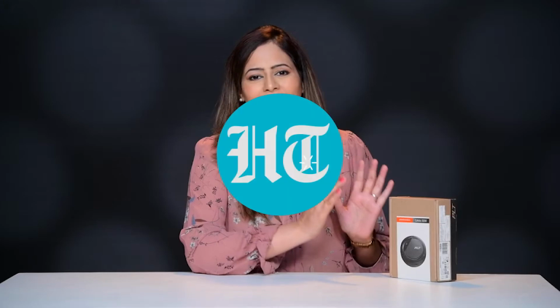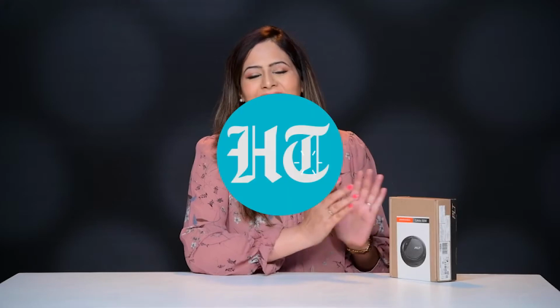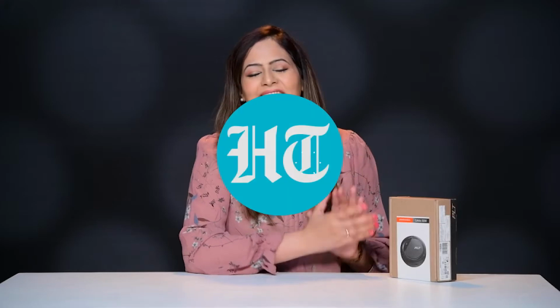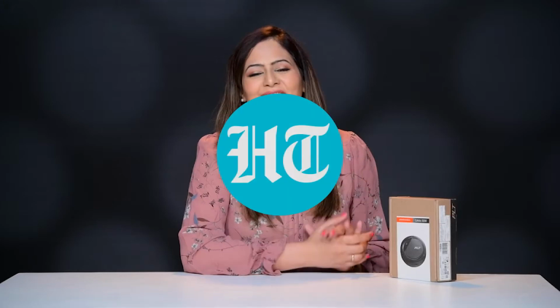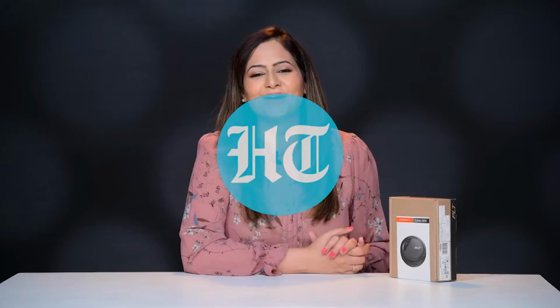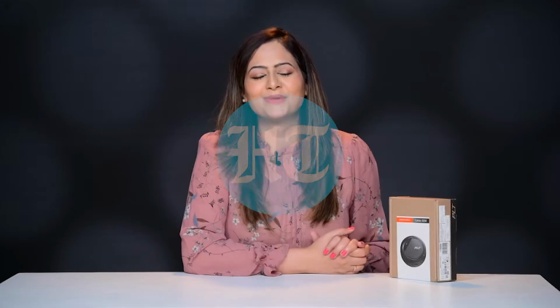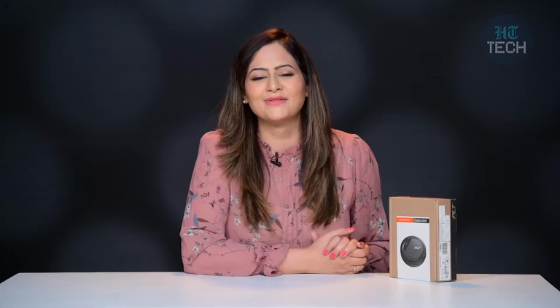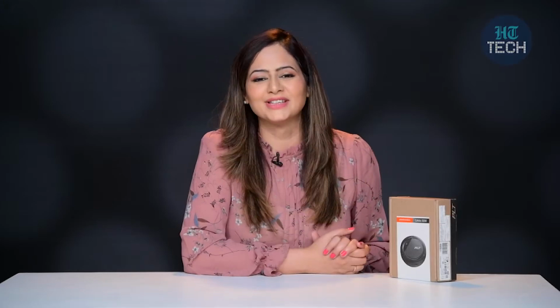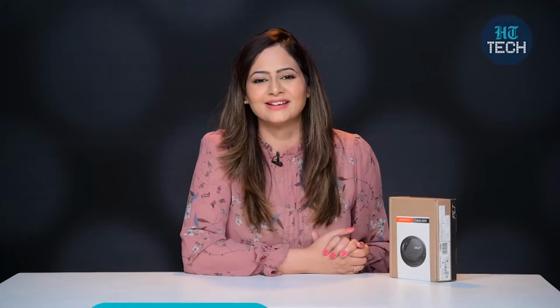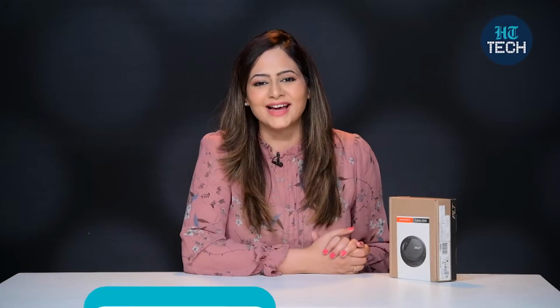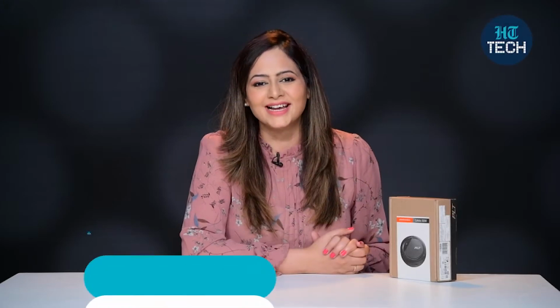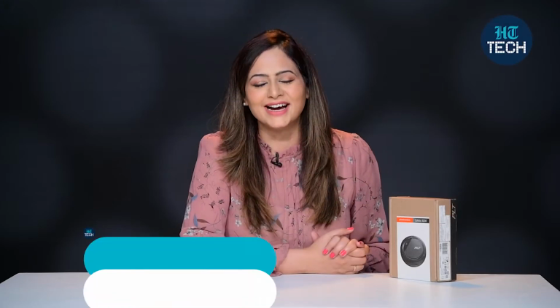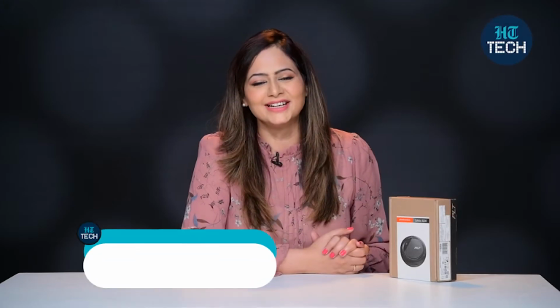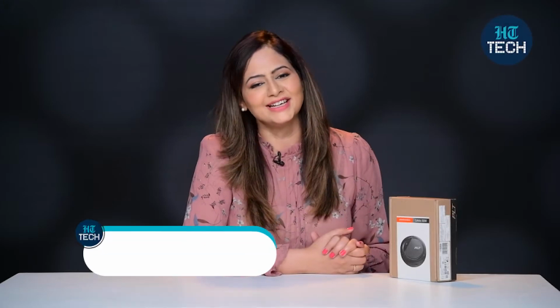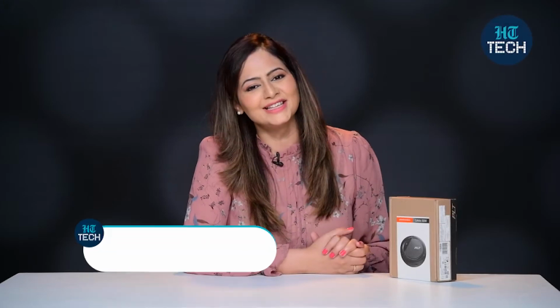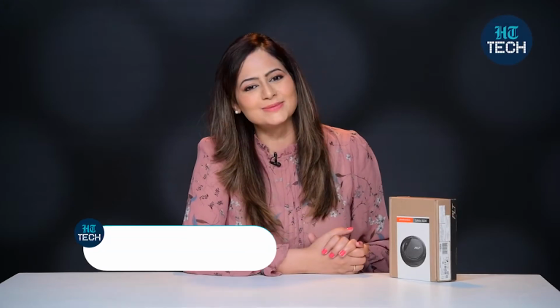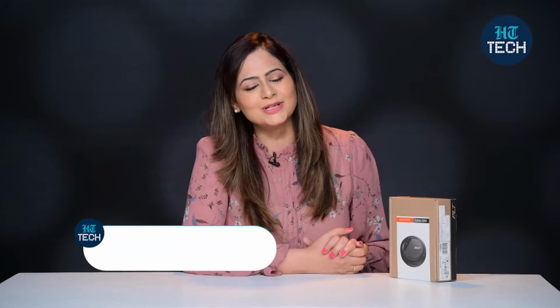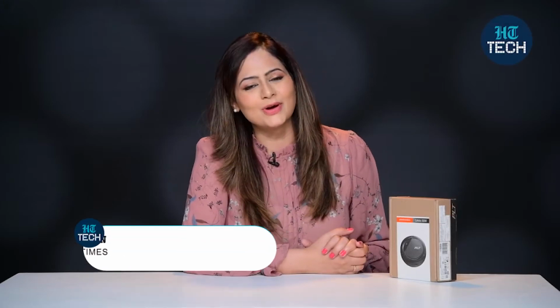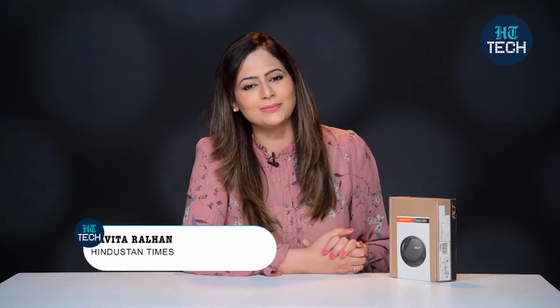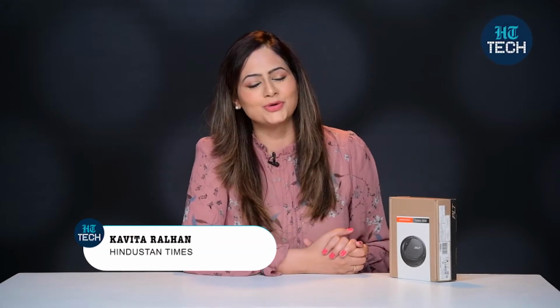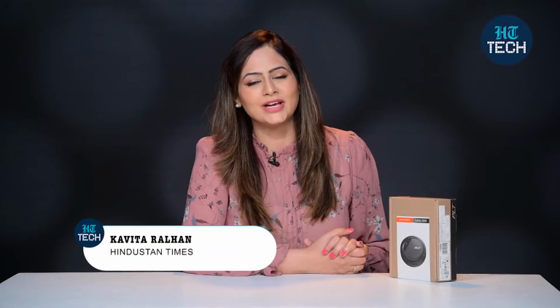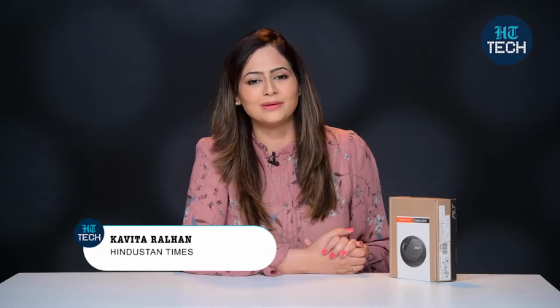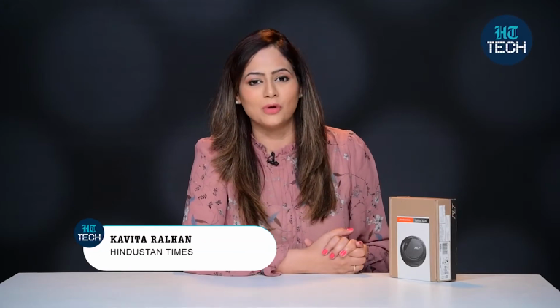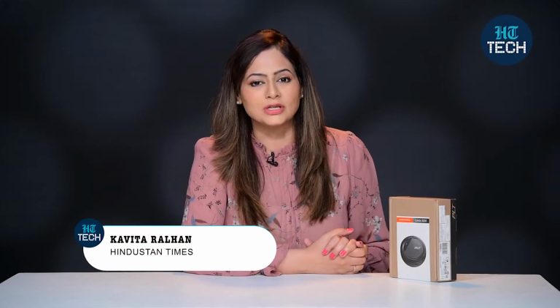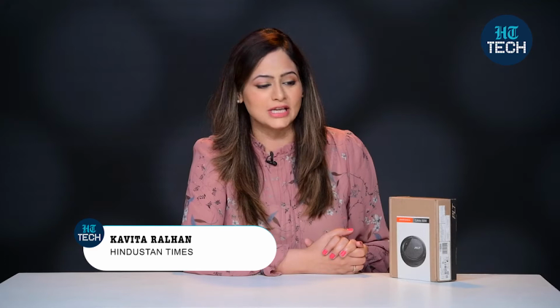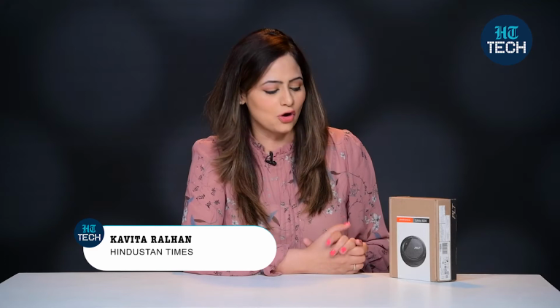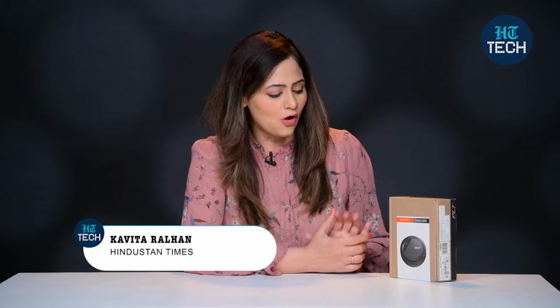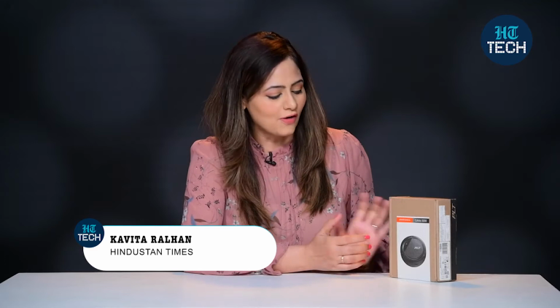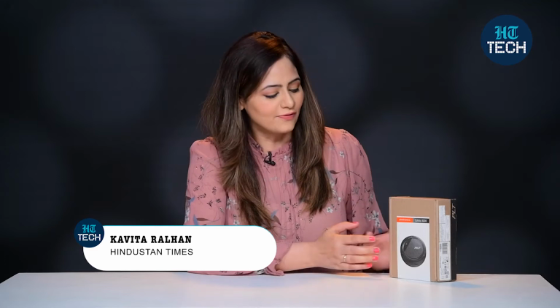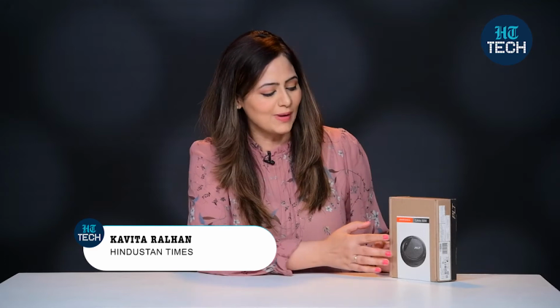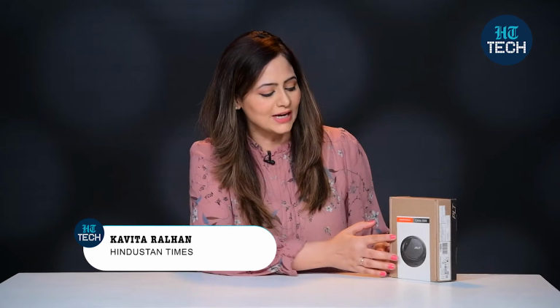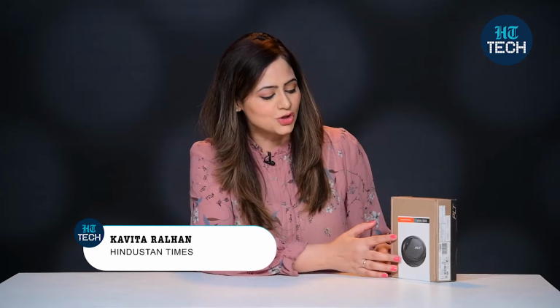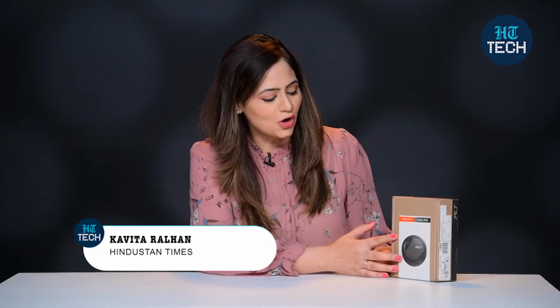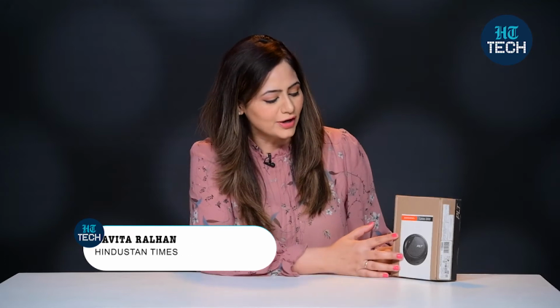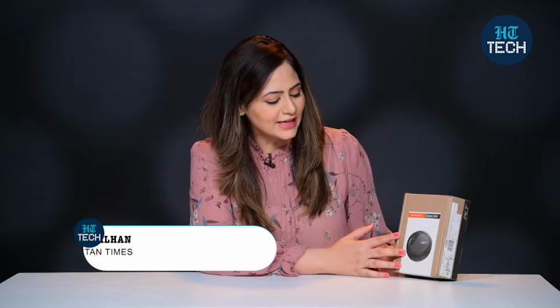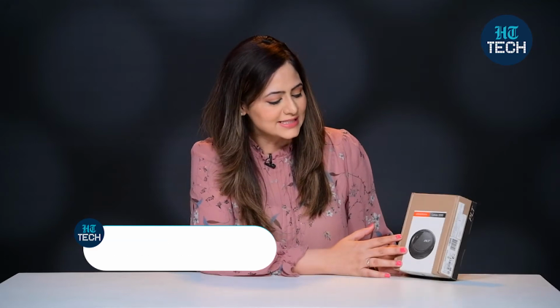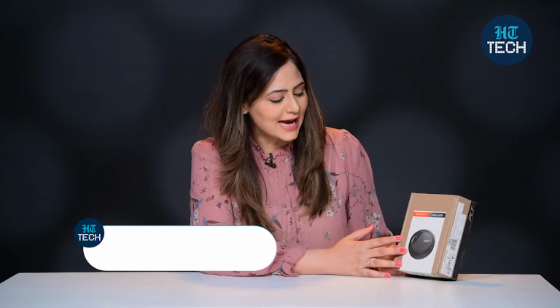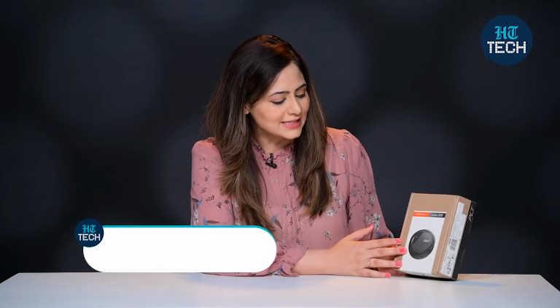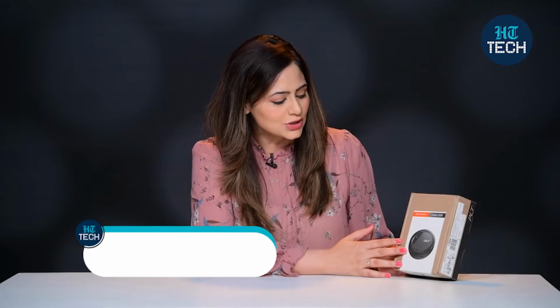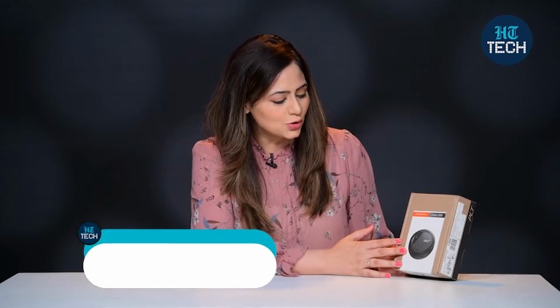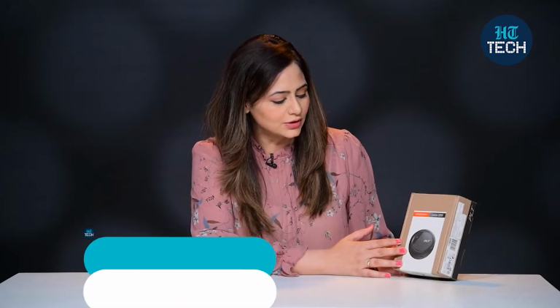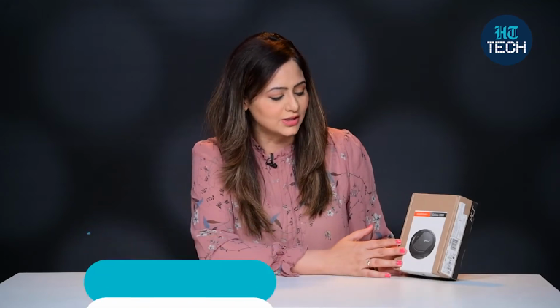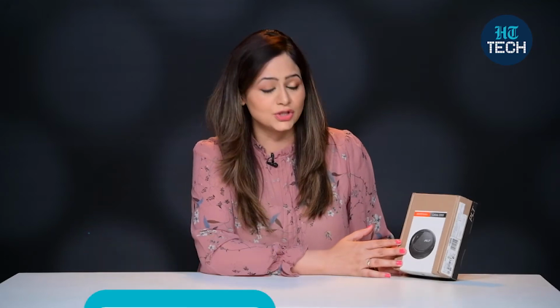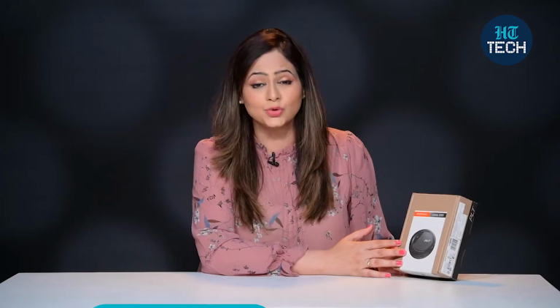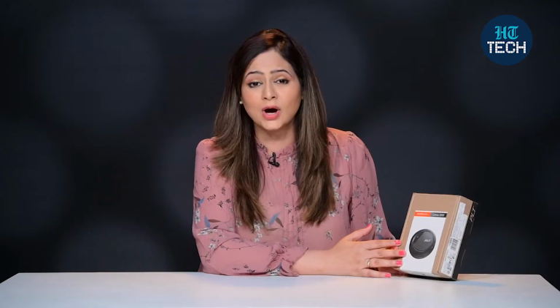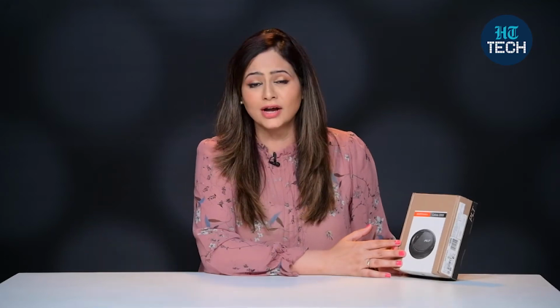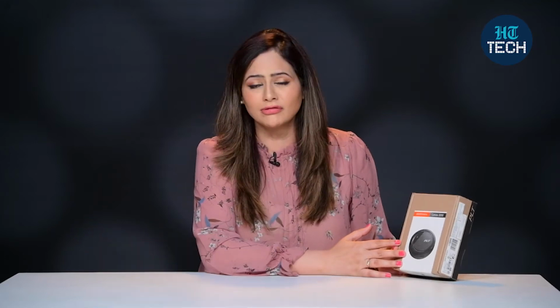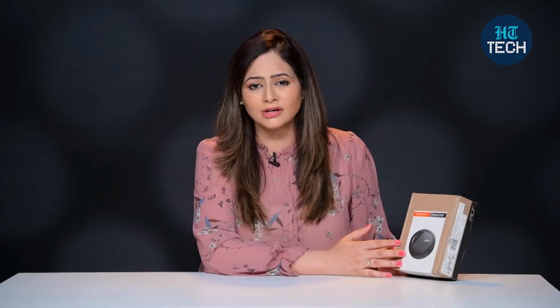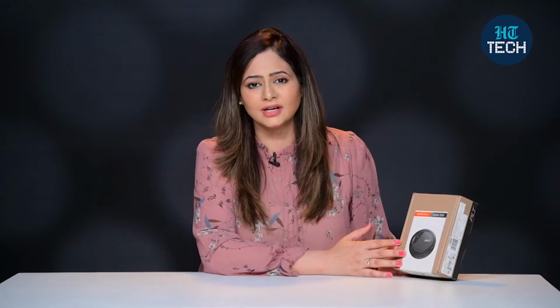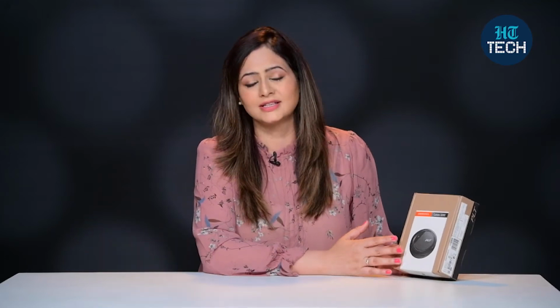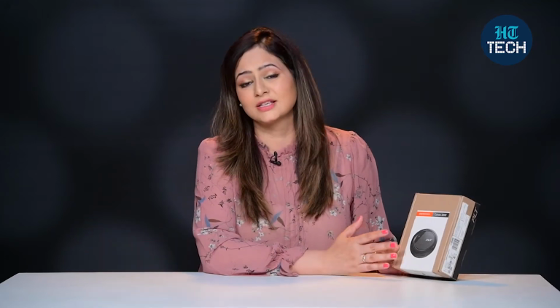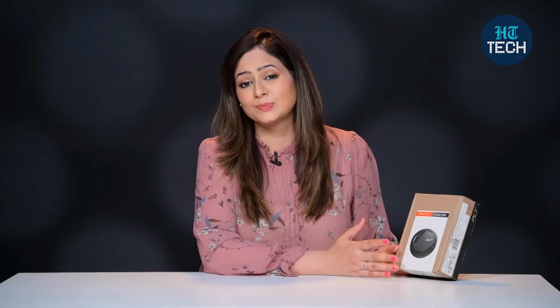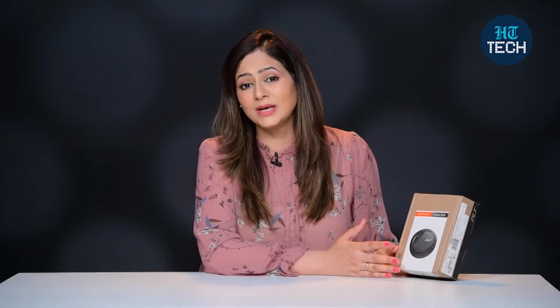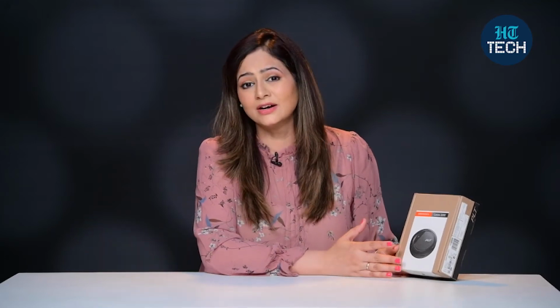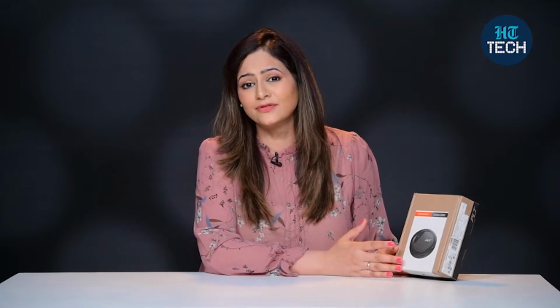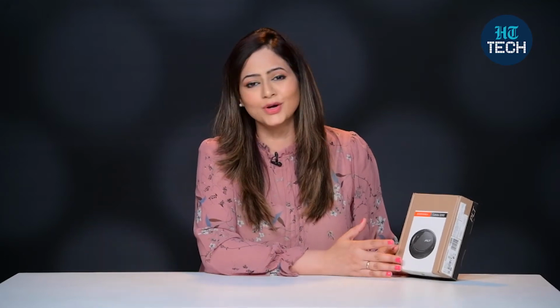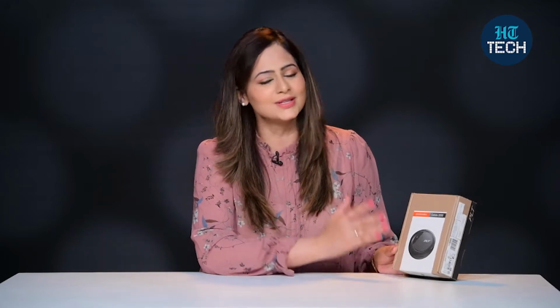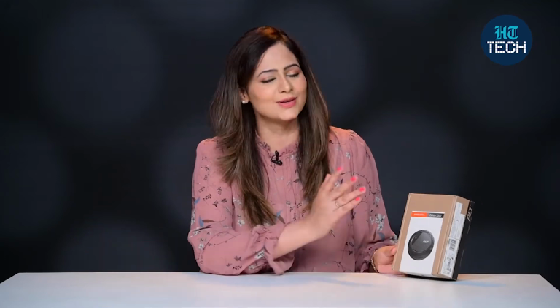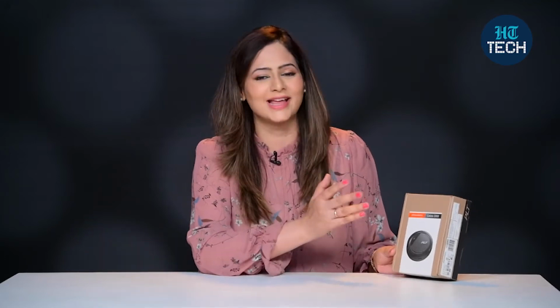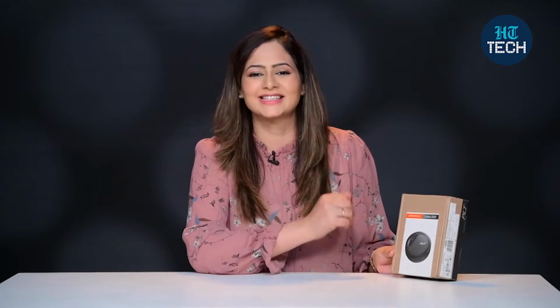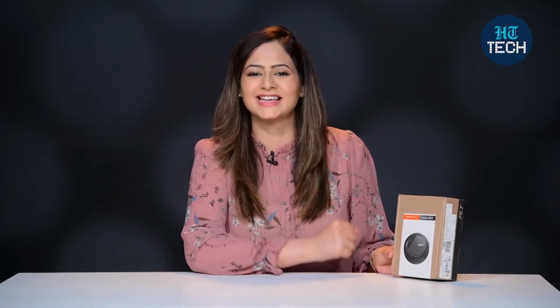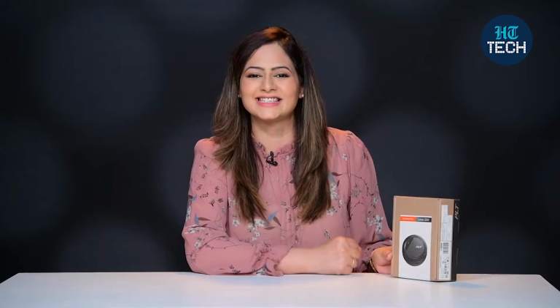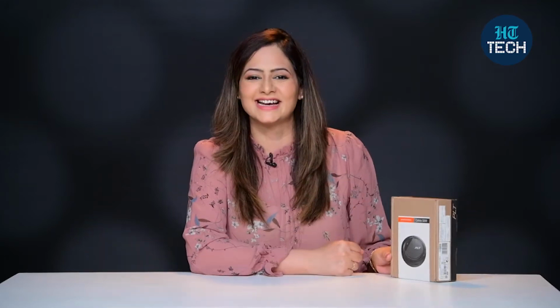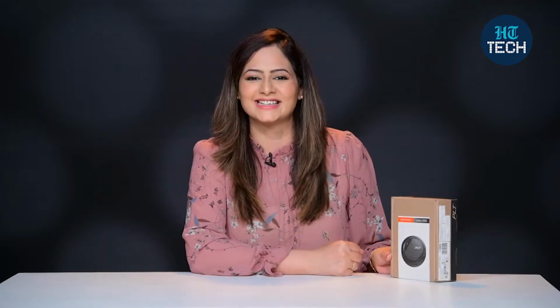Hi, I am Kavita Dalhan. In this video, I will be doing unboxing of Plantronics Calisto 3200. It's a speakerphone. Let's get started.